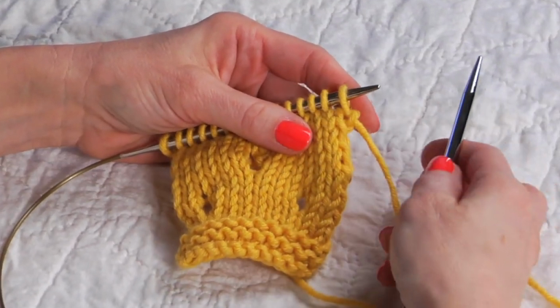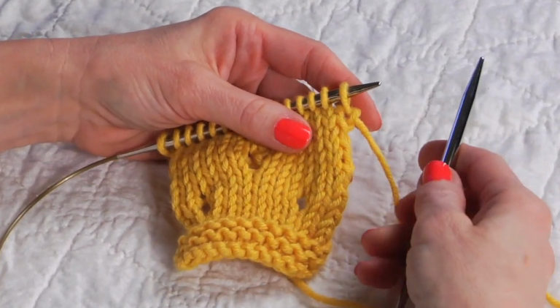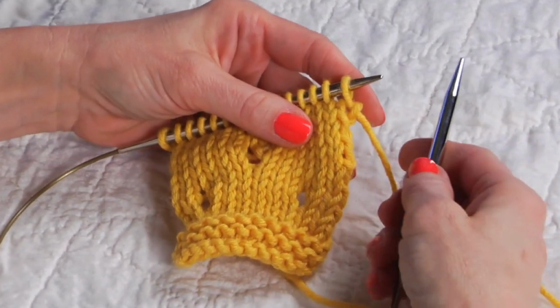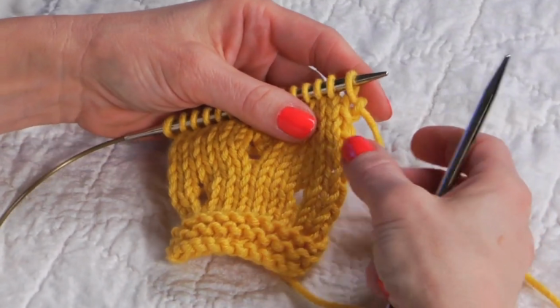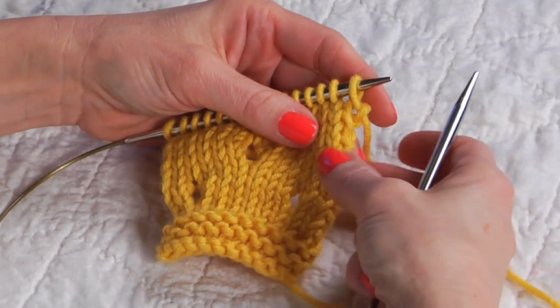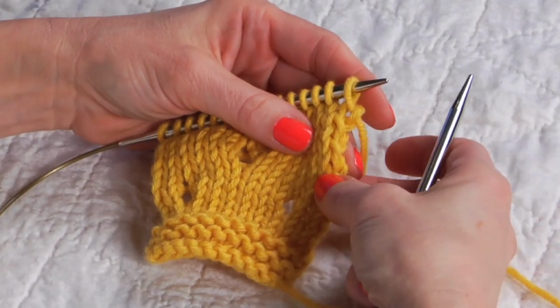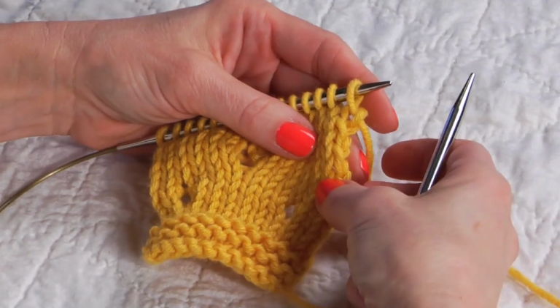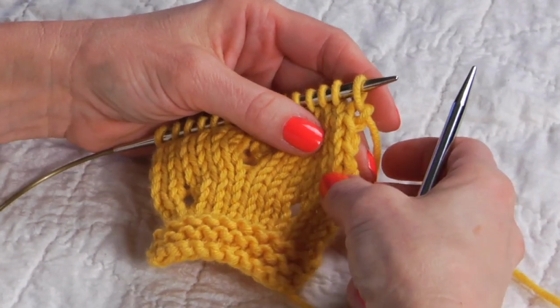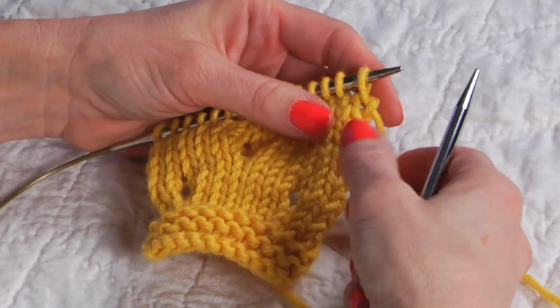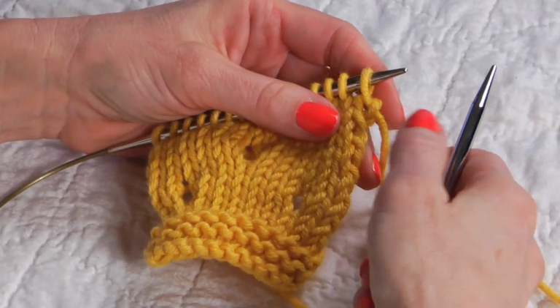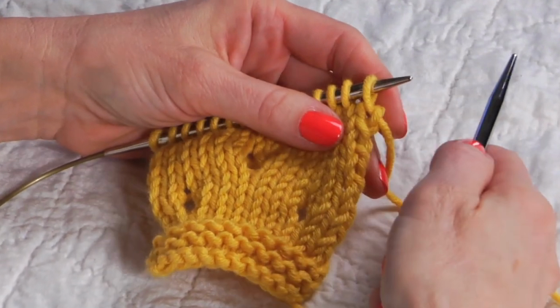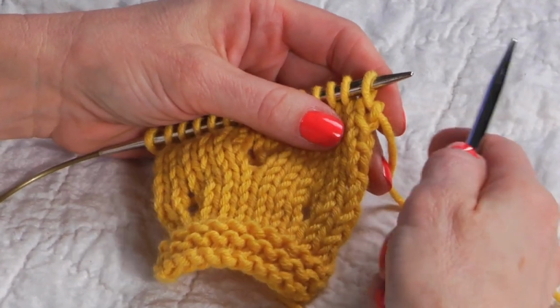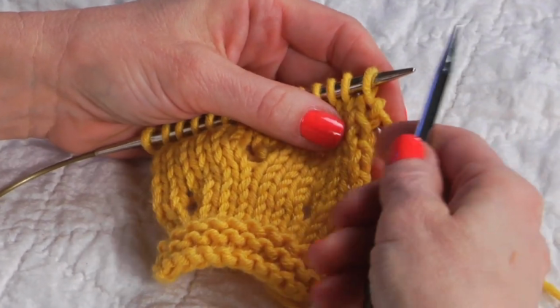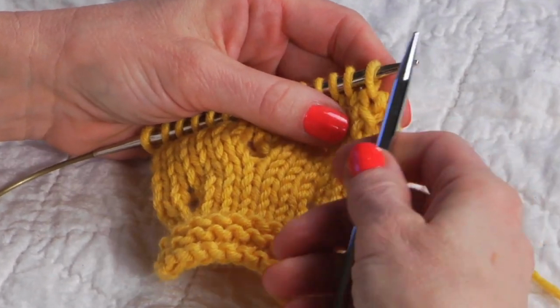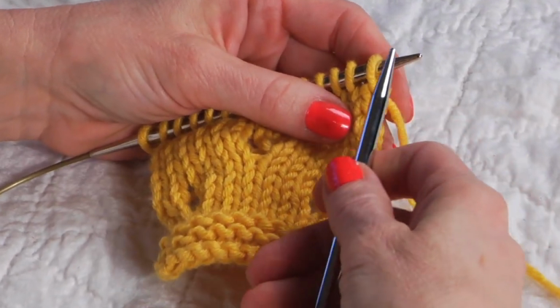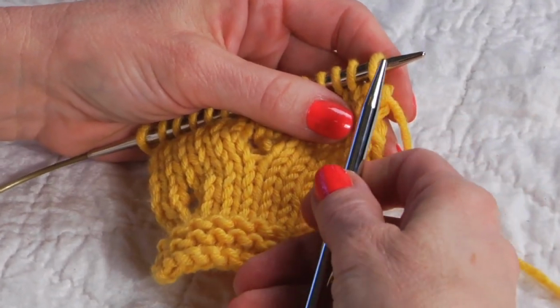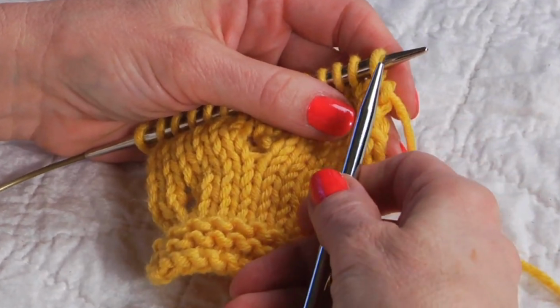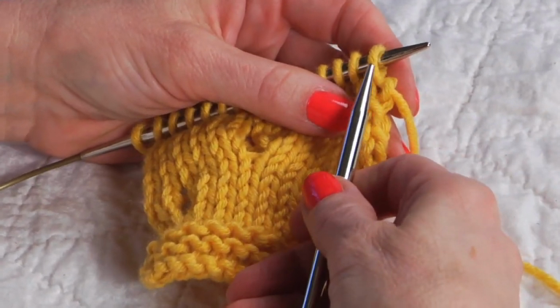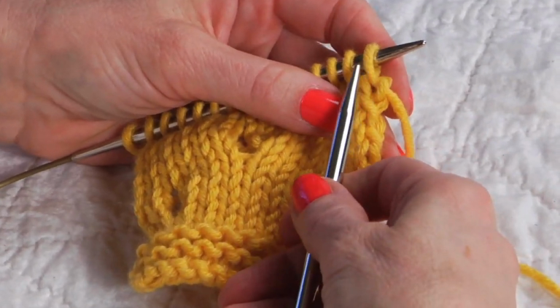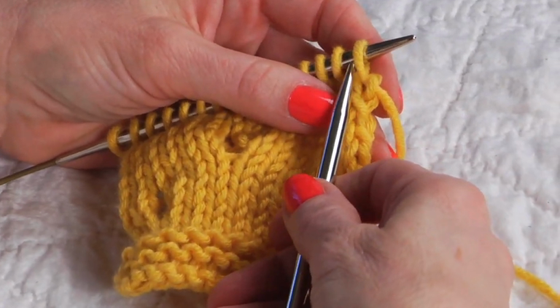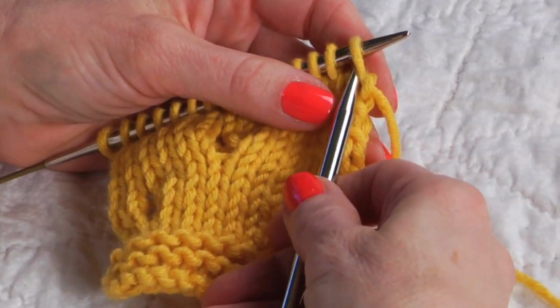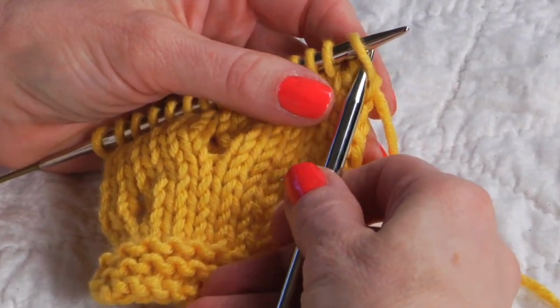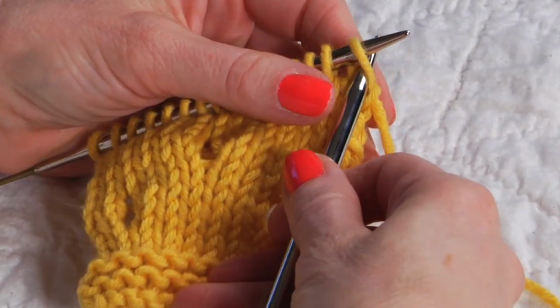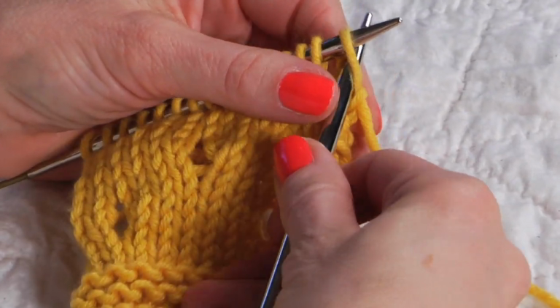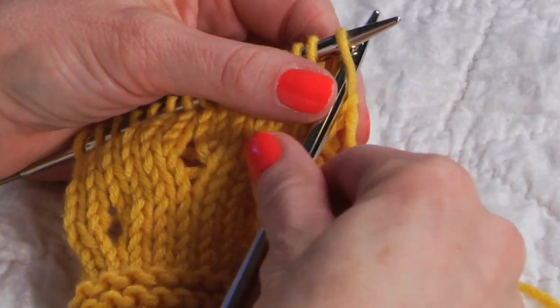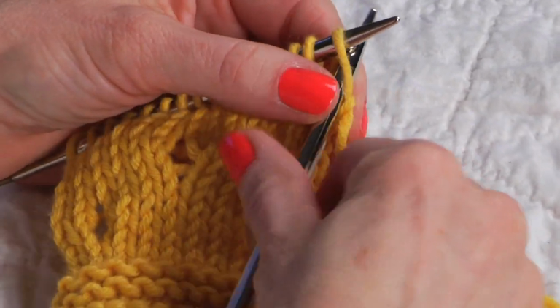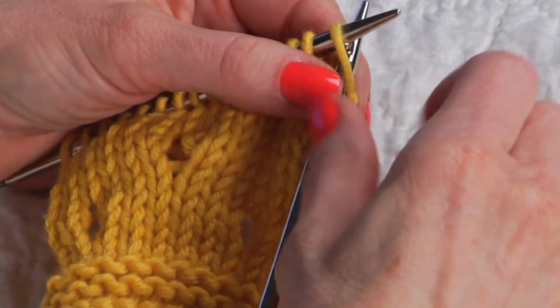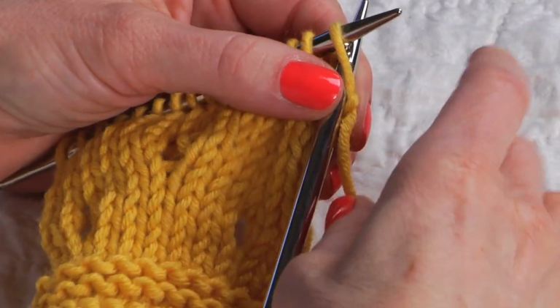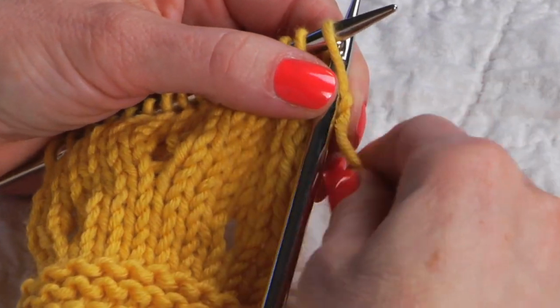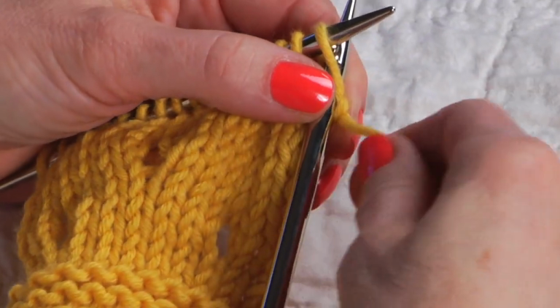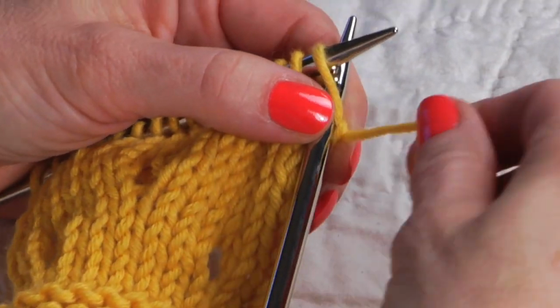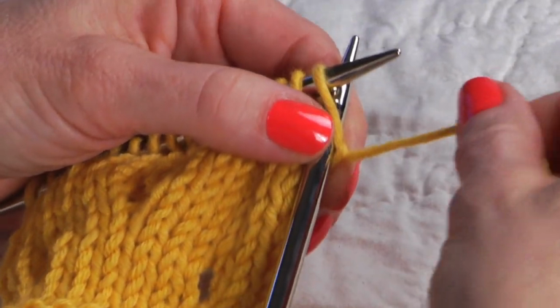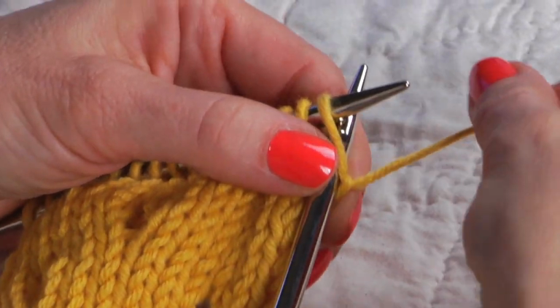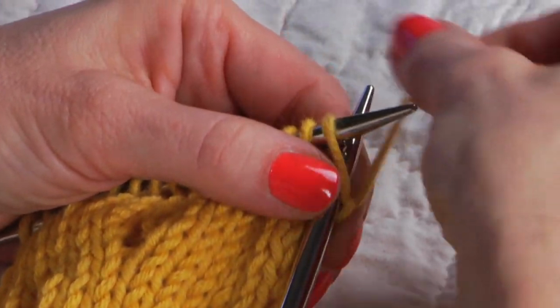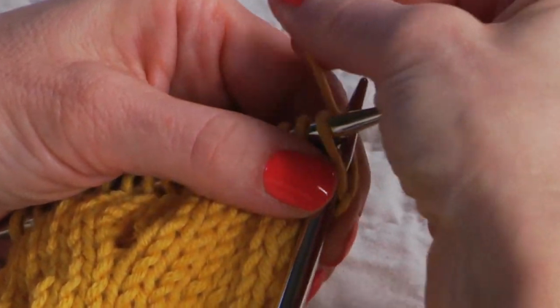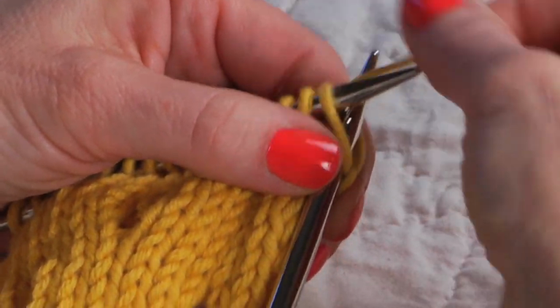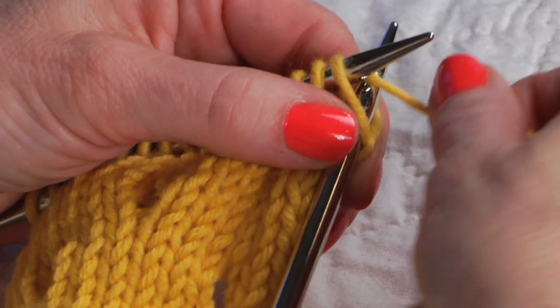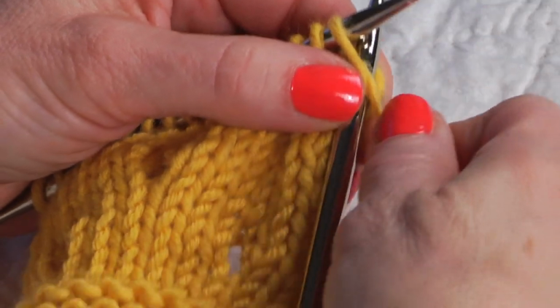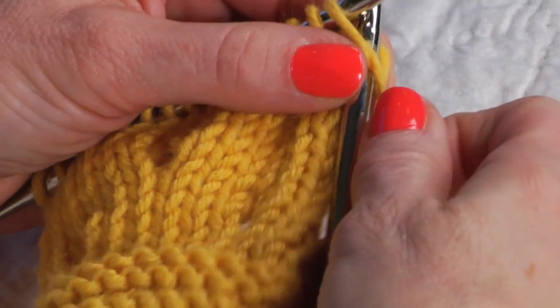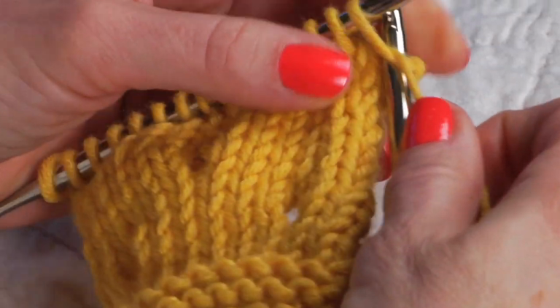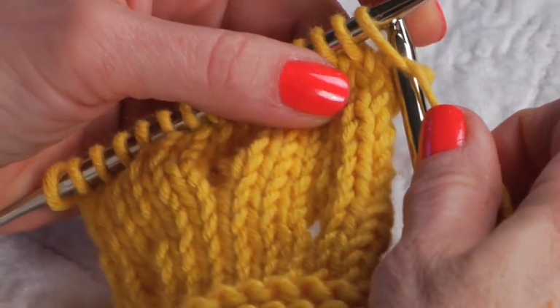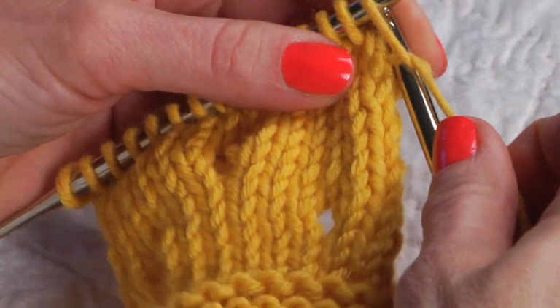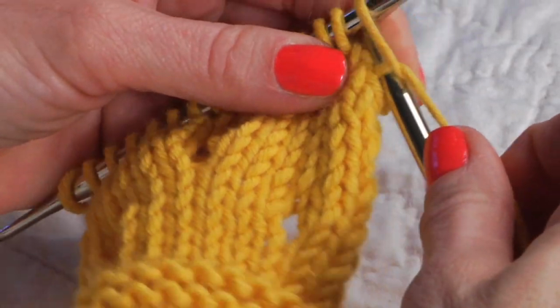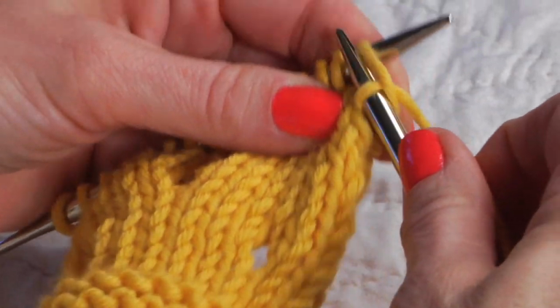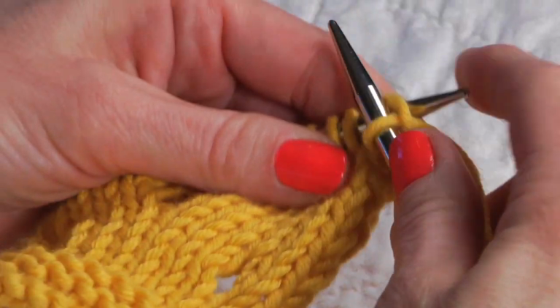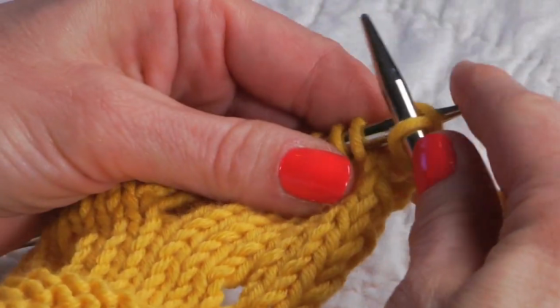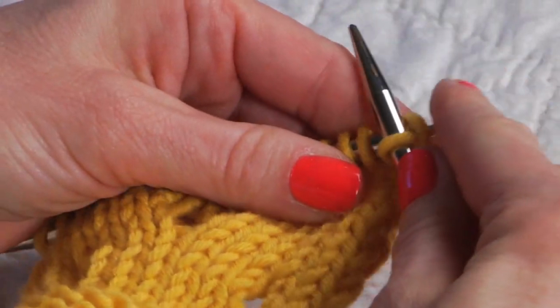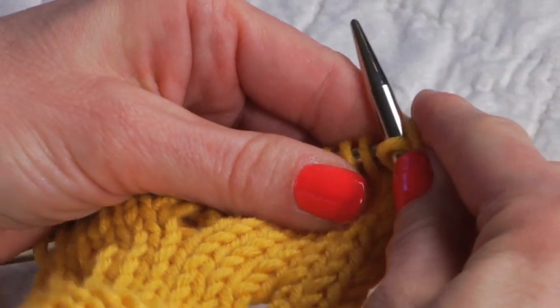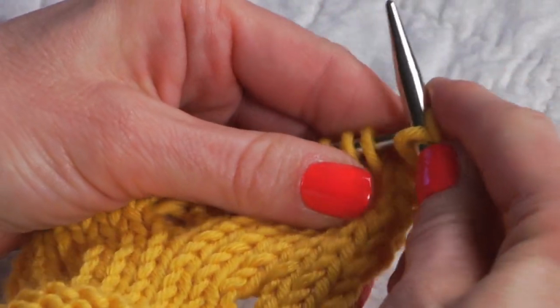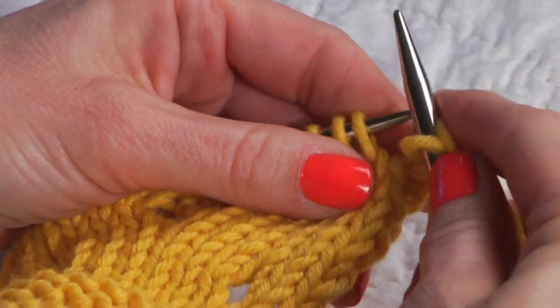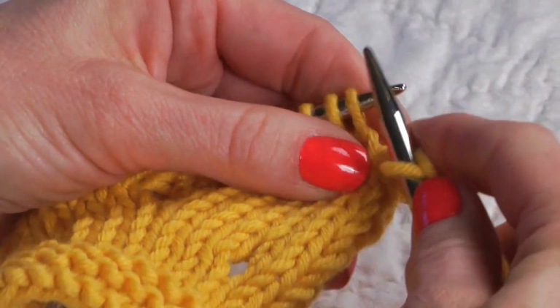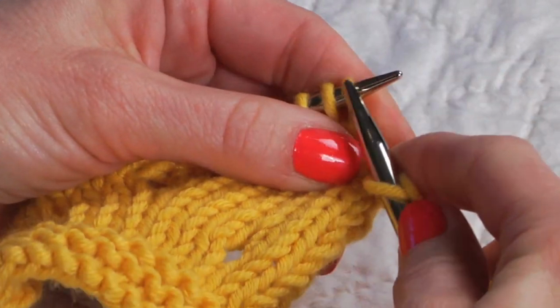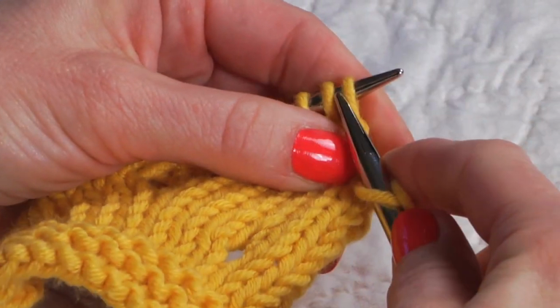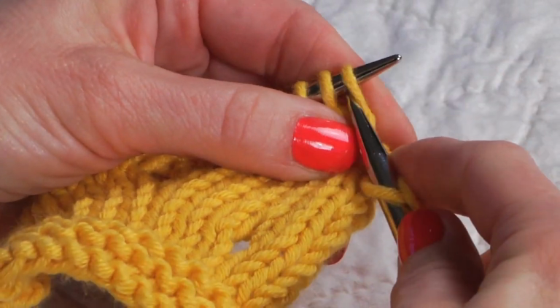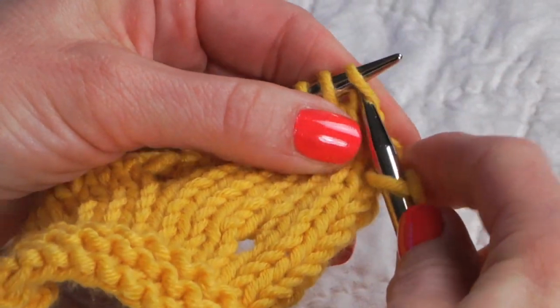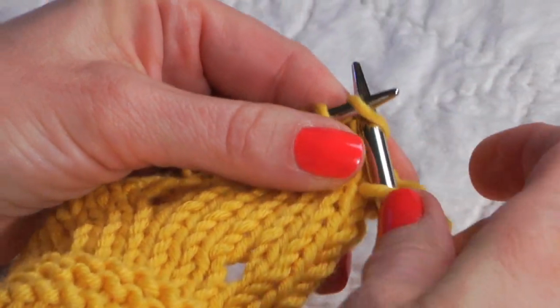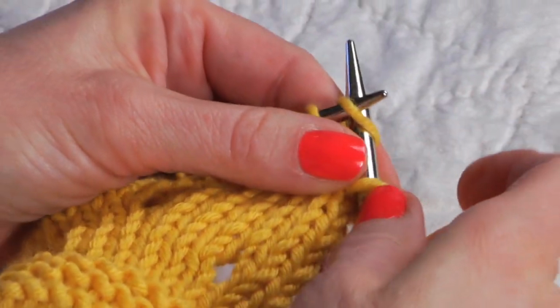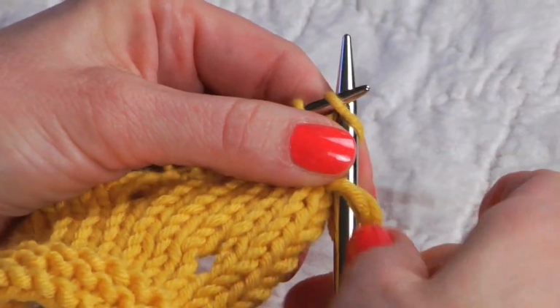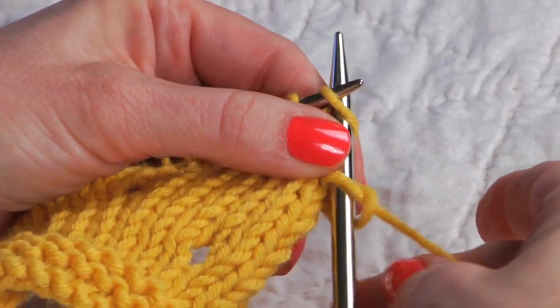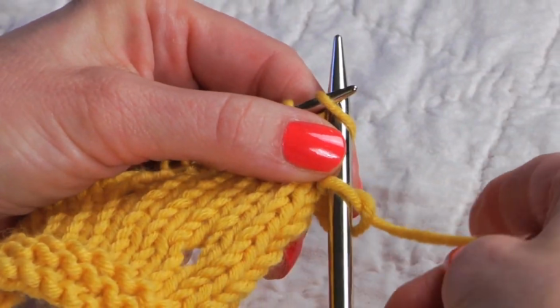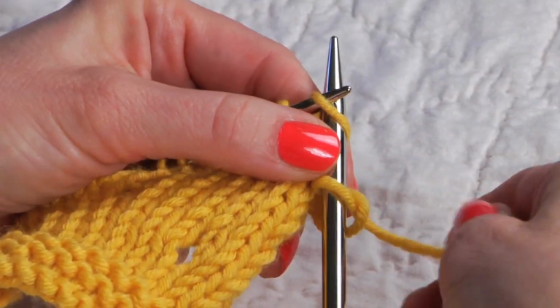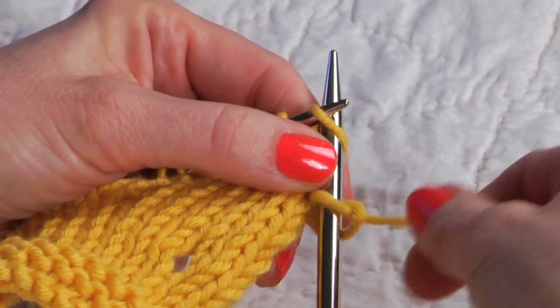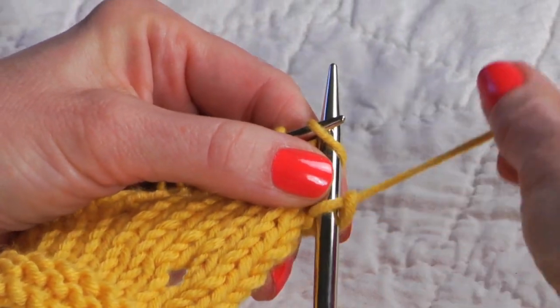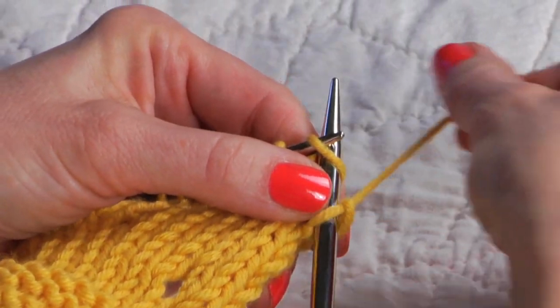Let's start on the right side of the fabric and we're going to do it between knit stitches. I'll knit a few stitches here.